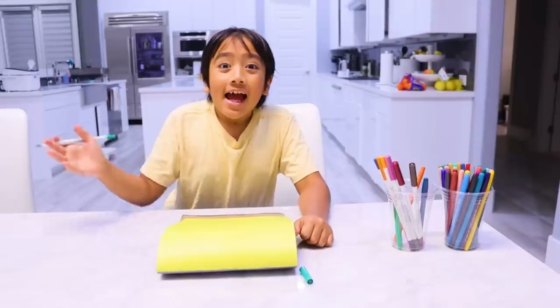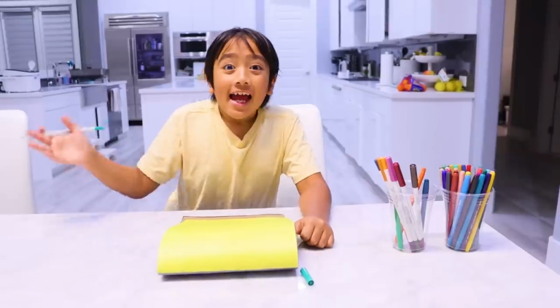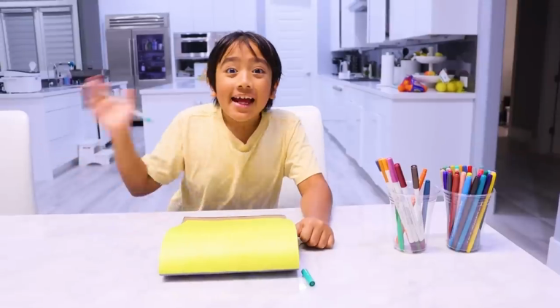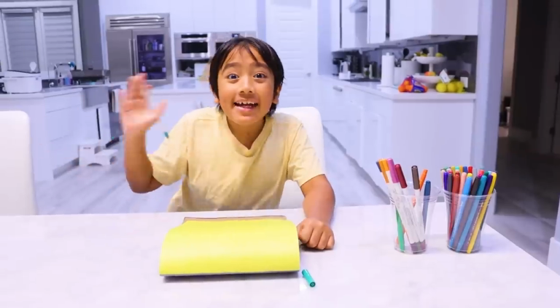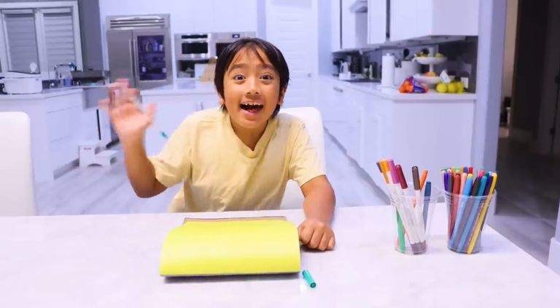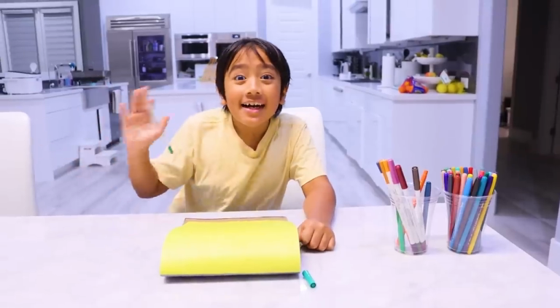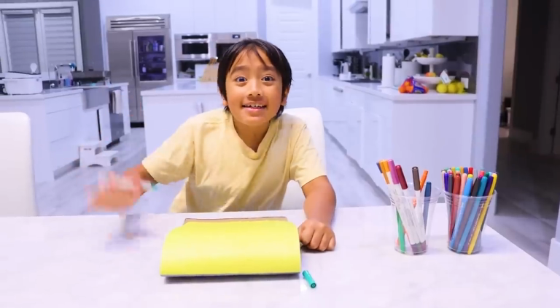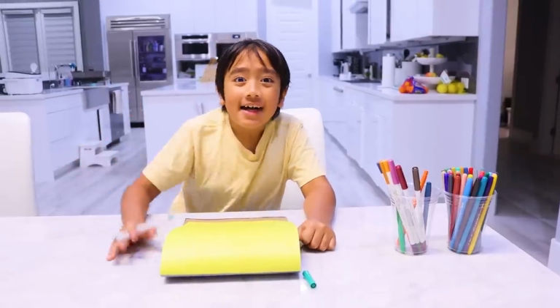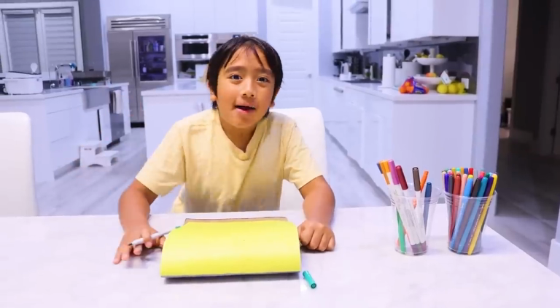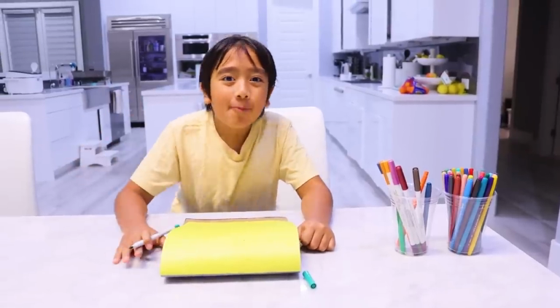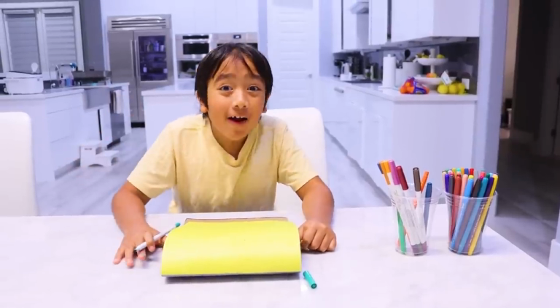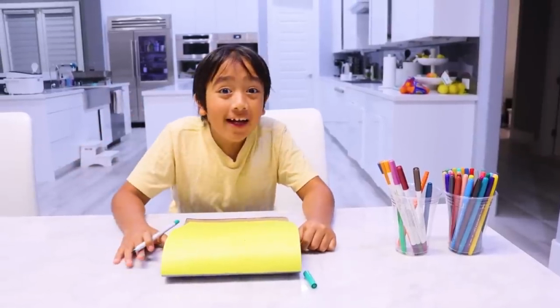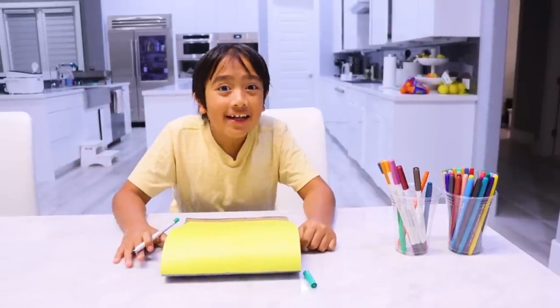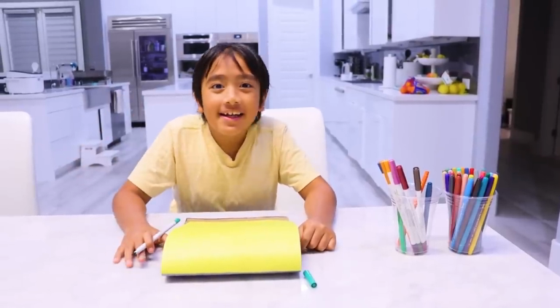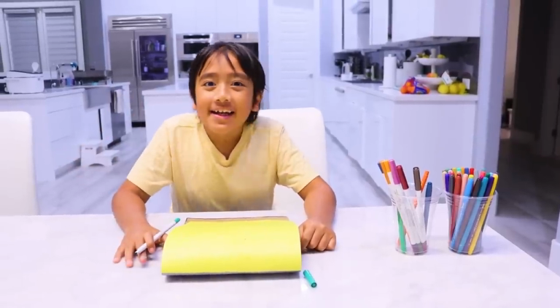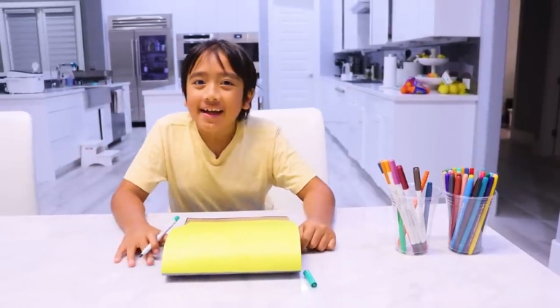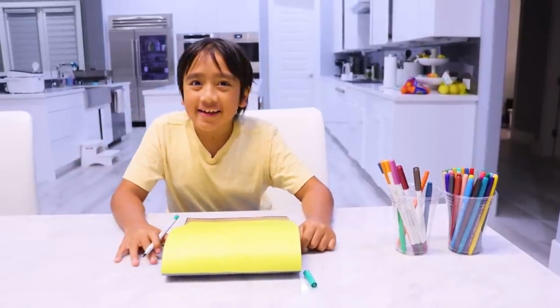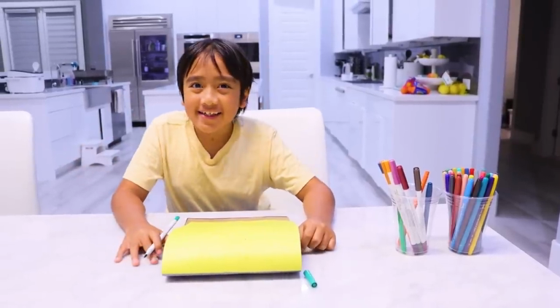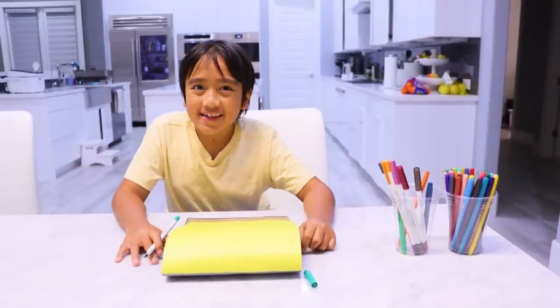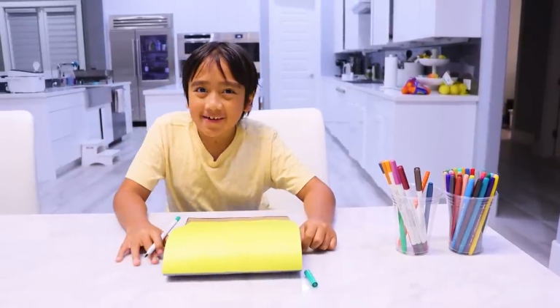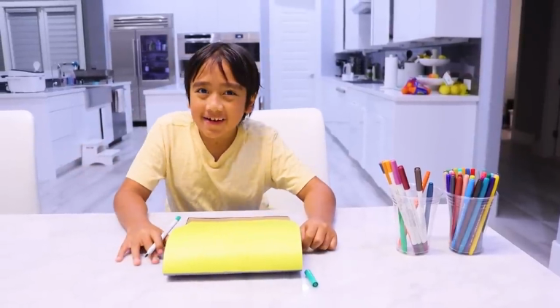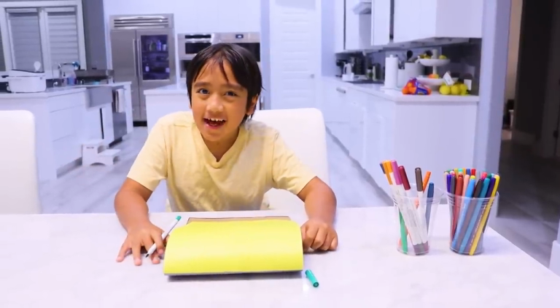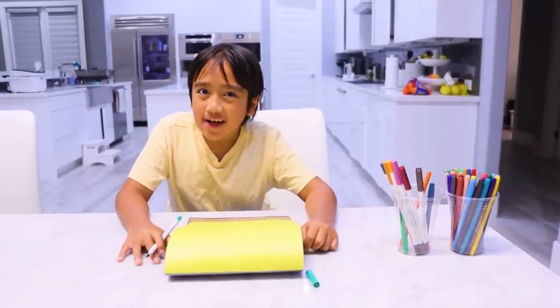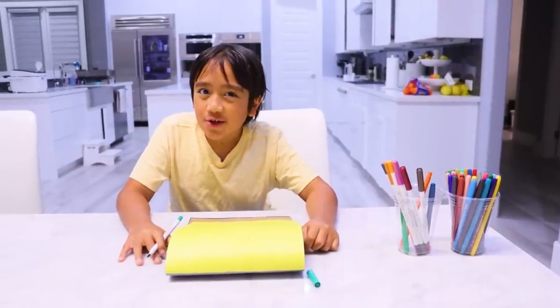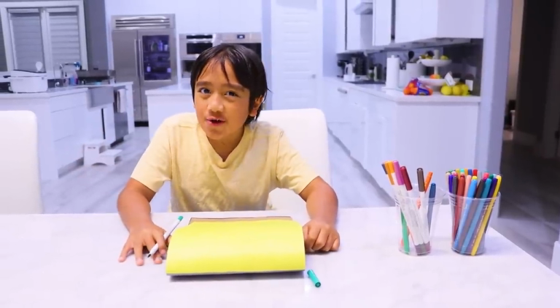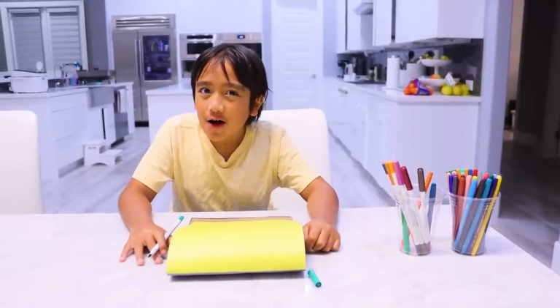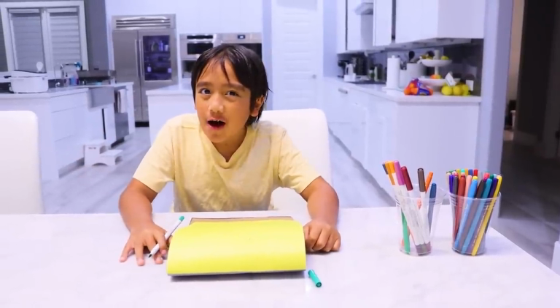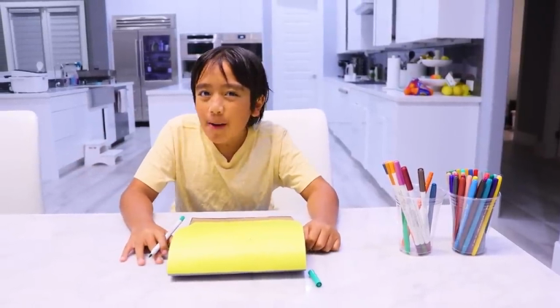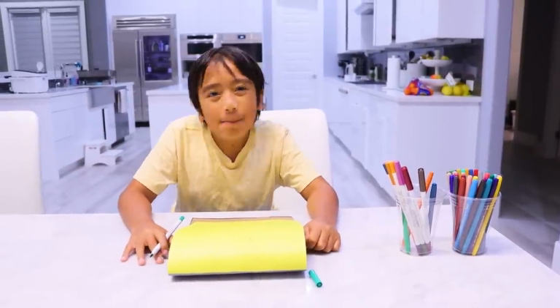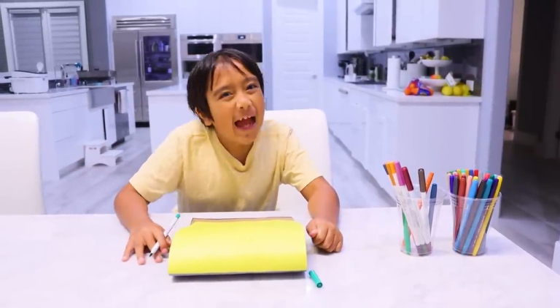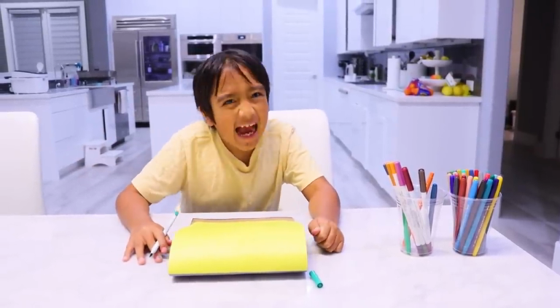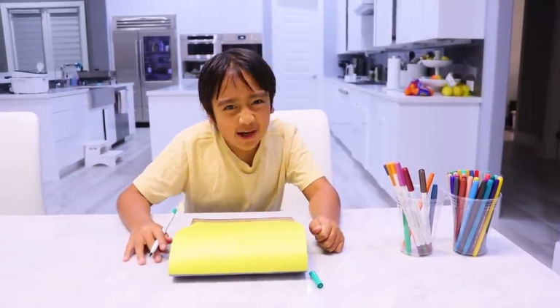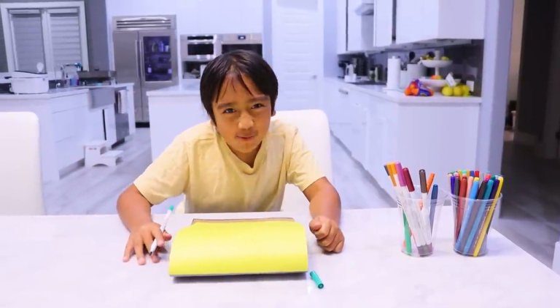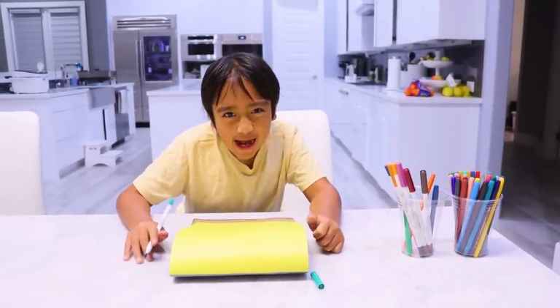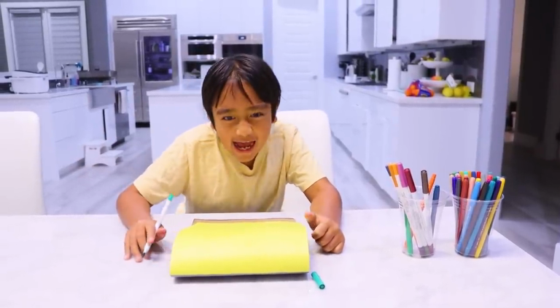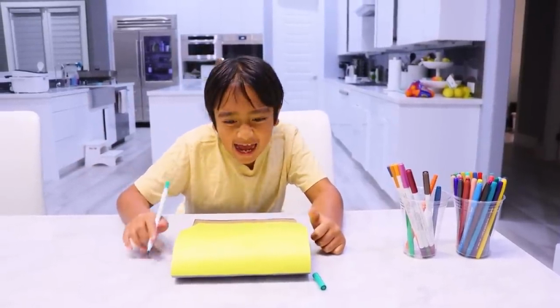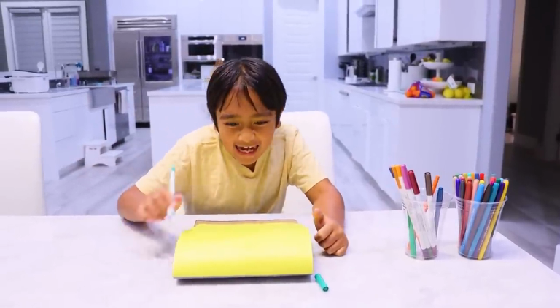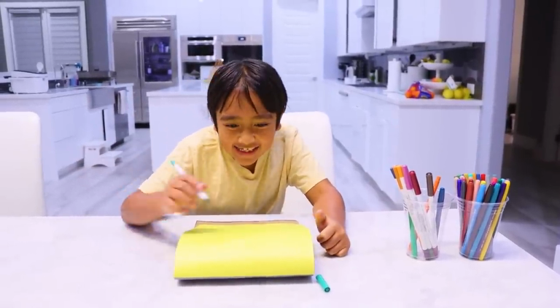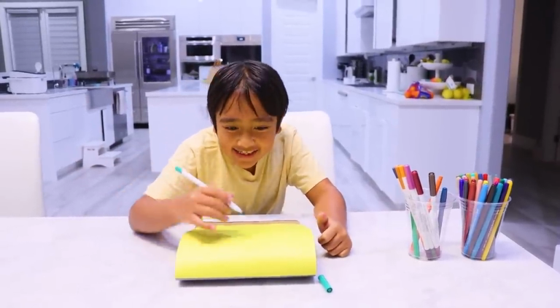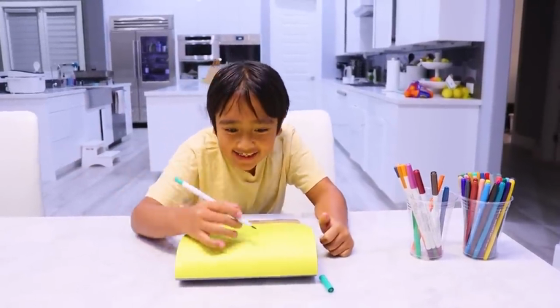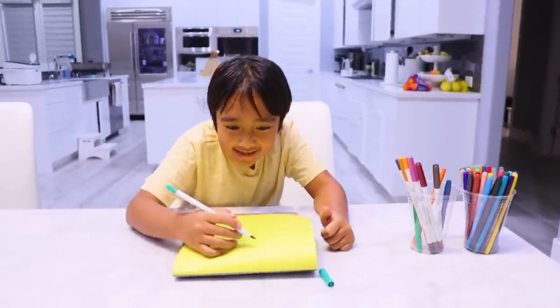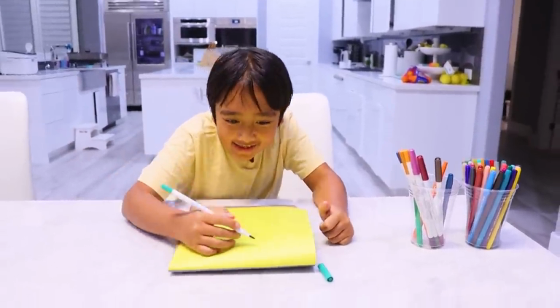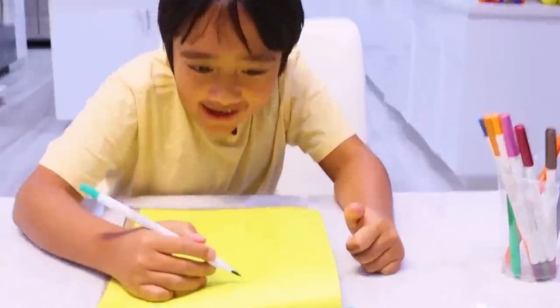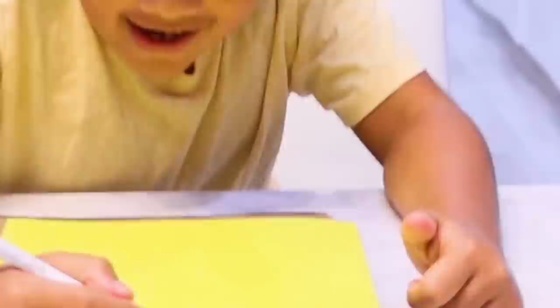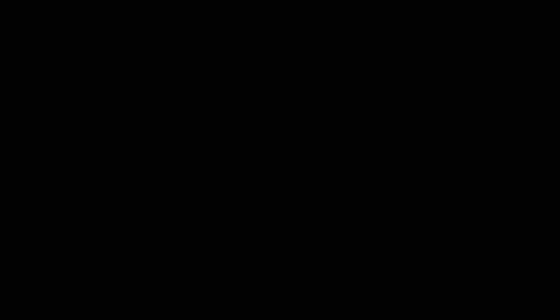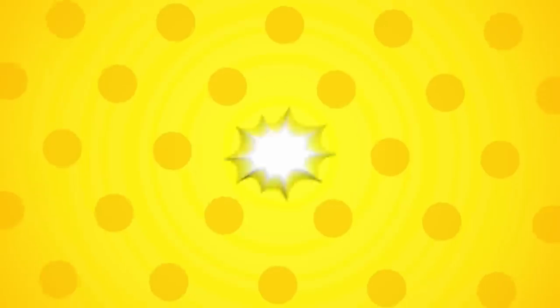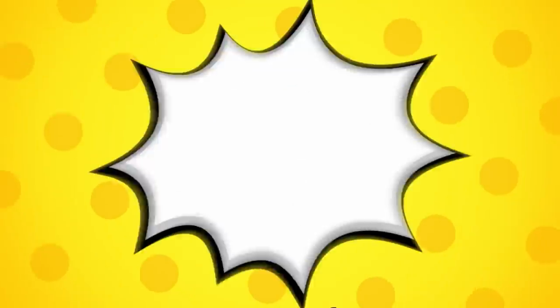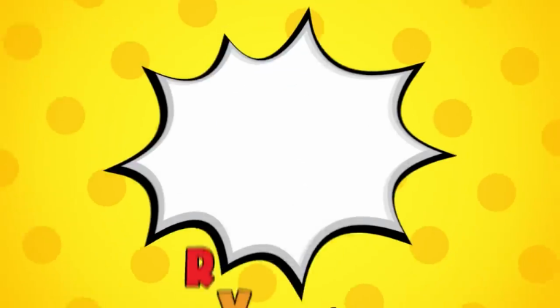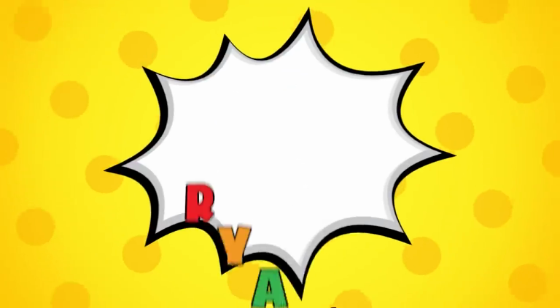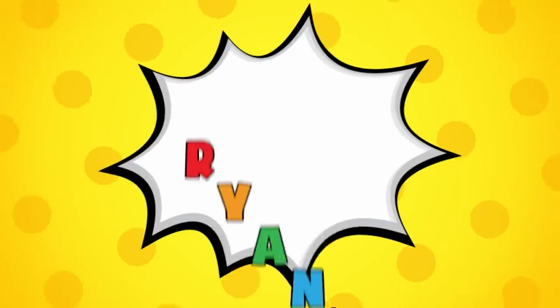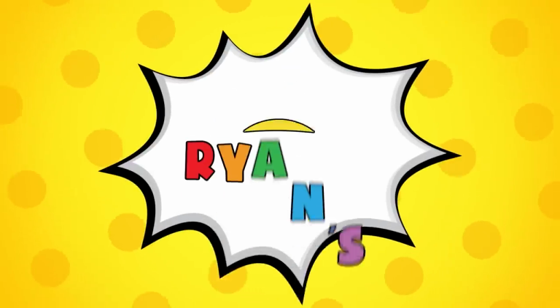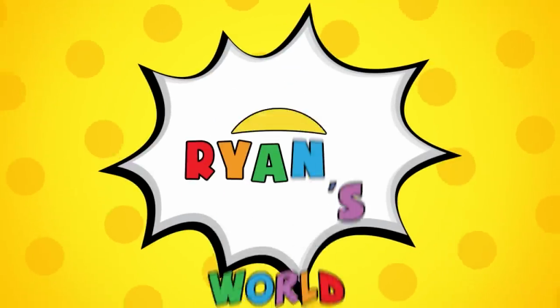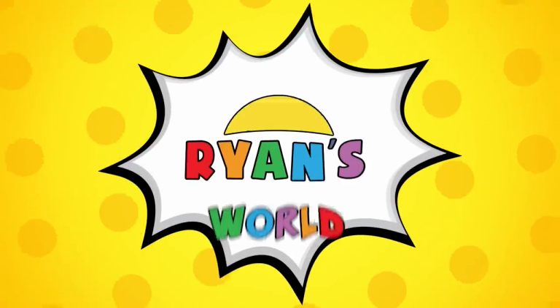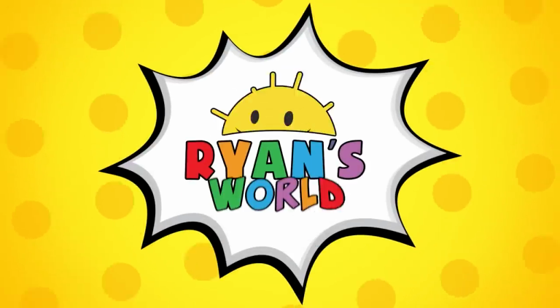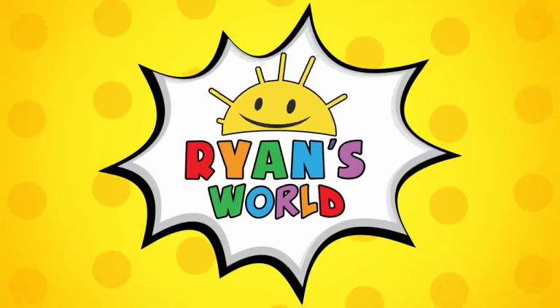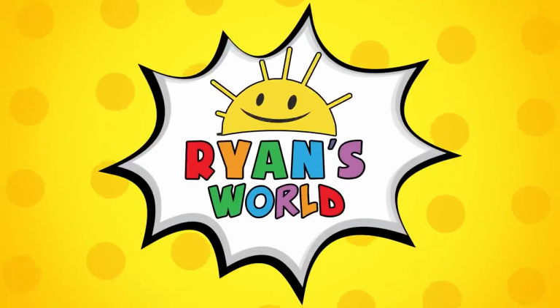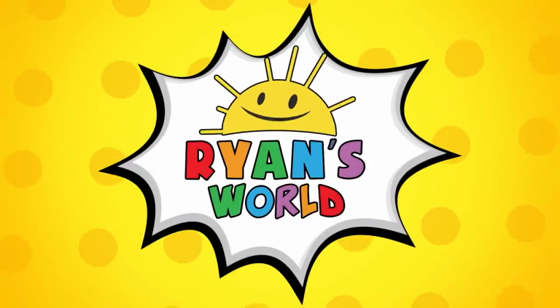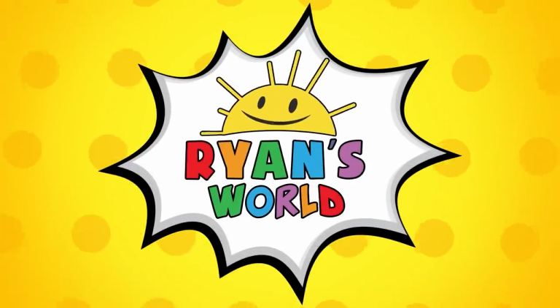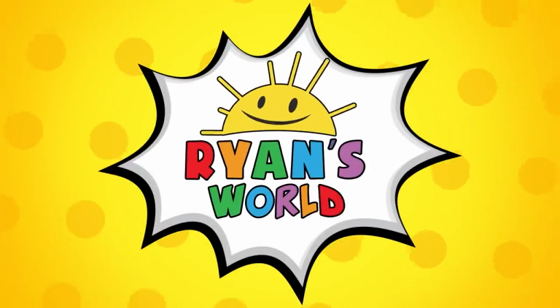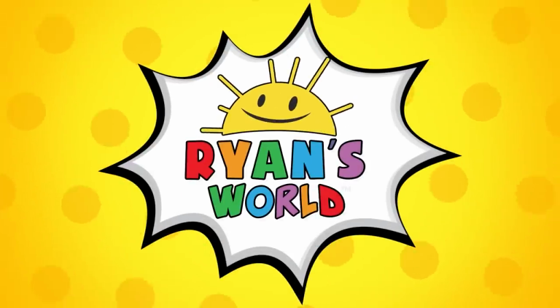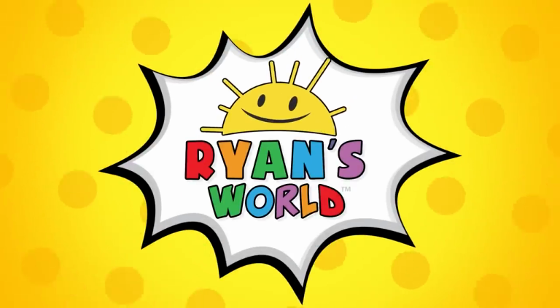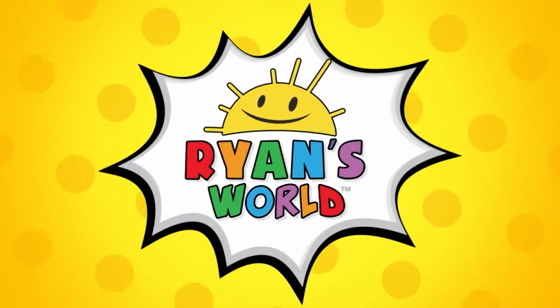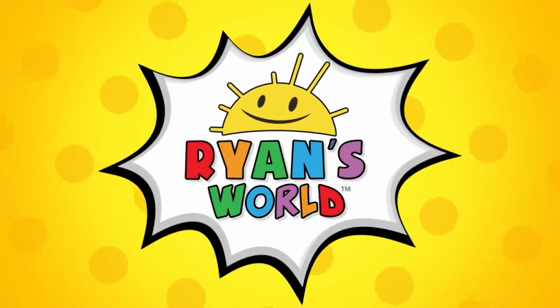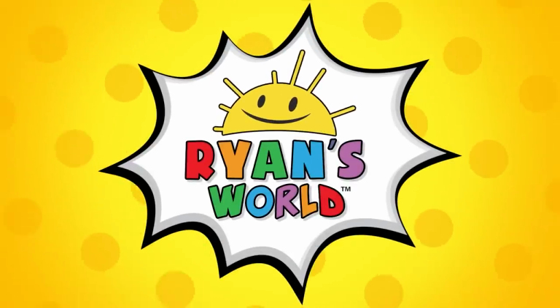Hey guys, I'm Ryan, and let's learn how to draw Pack Rats. Welcome to Ryan's World!